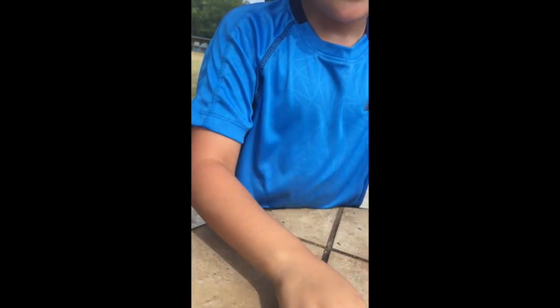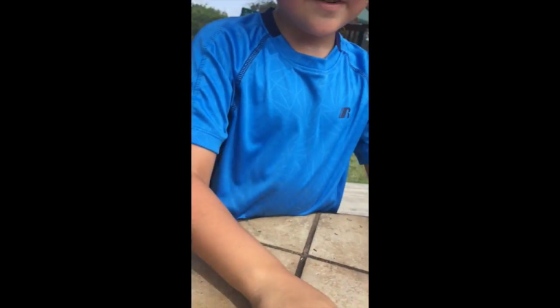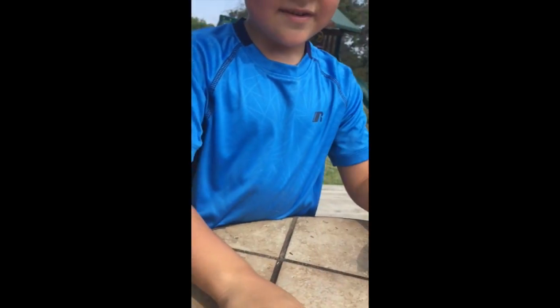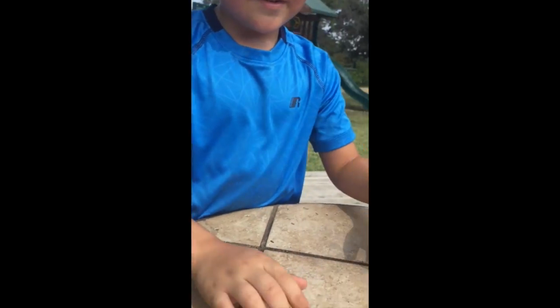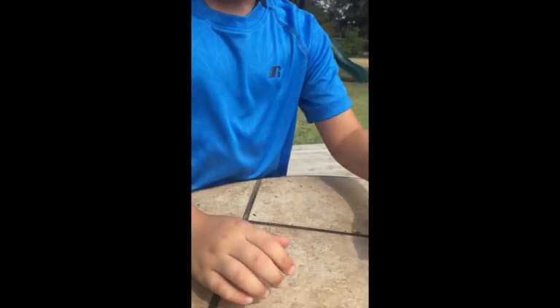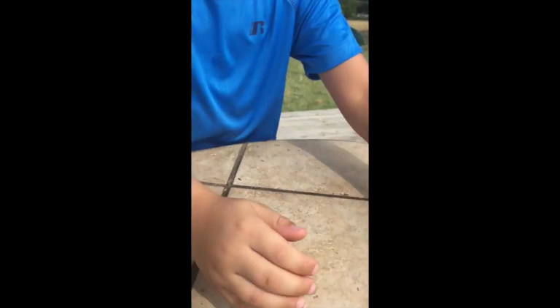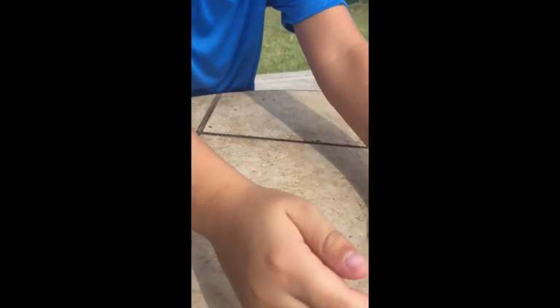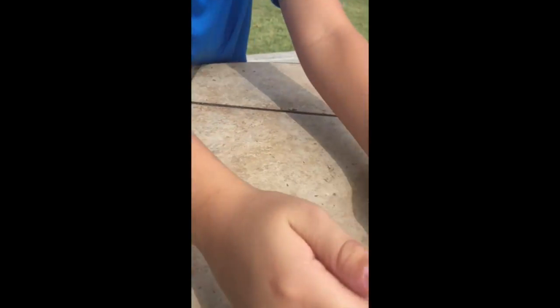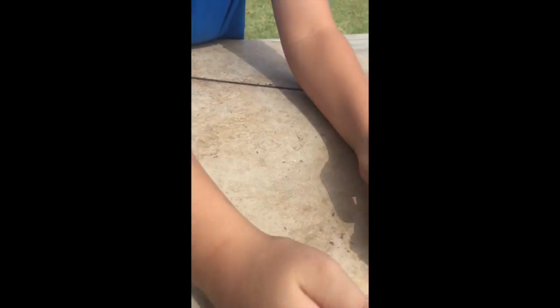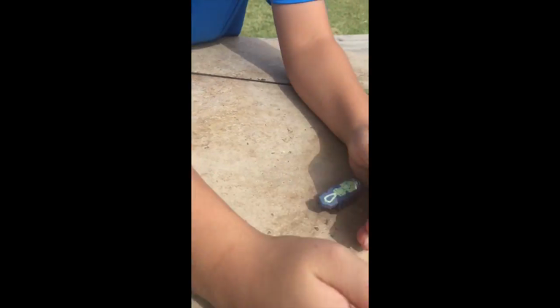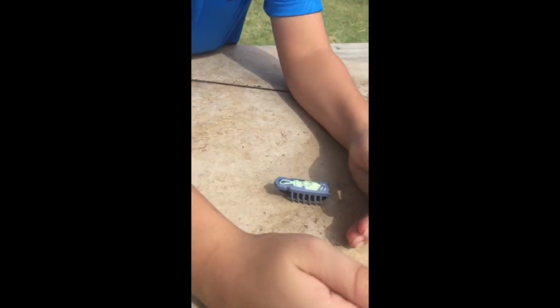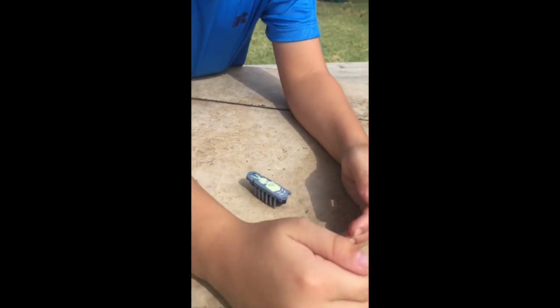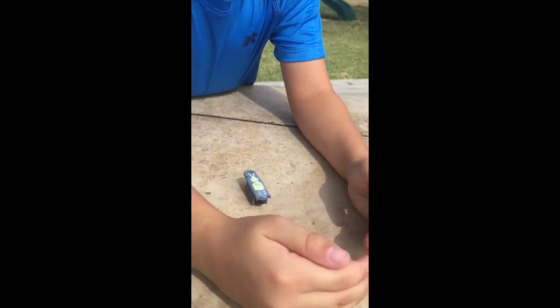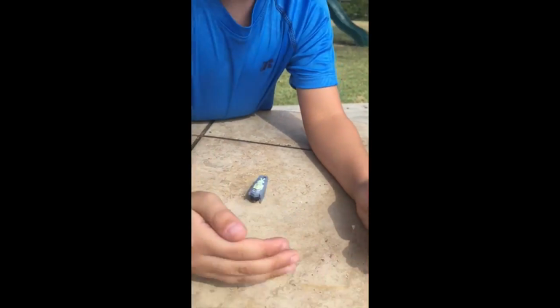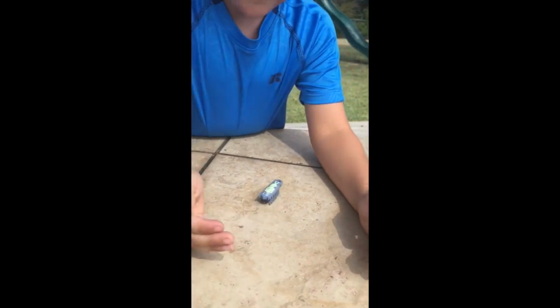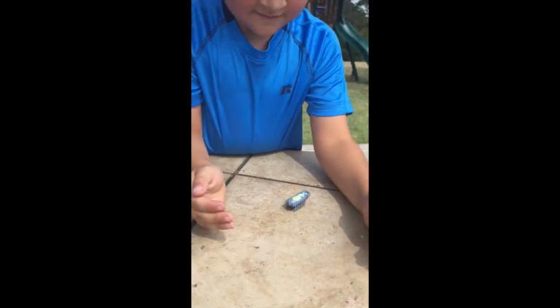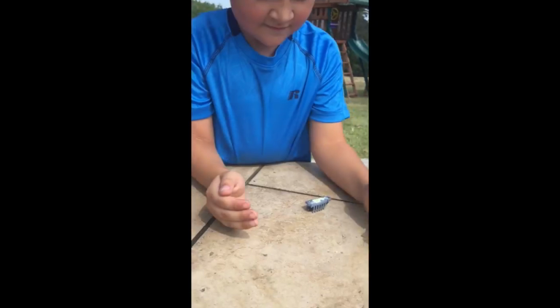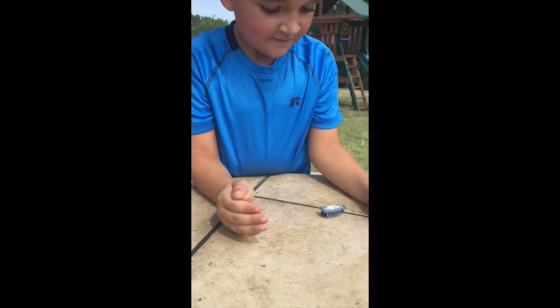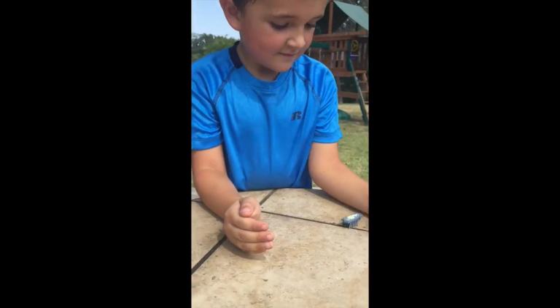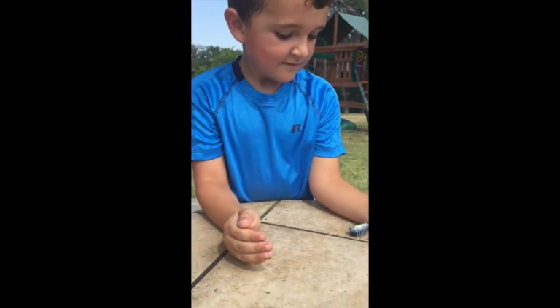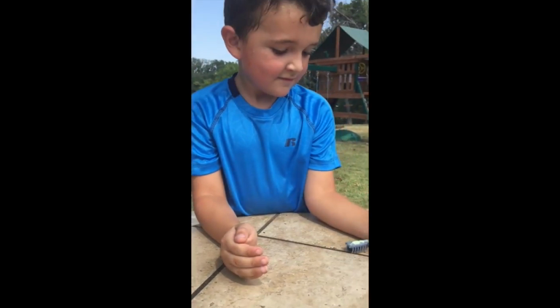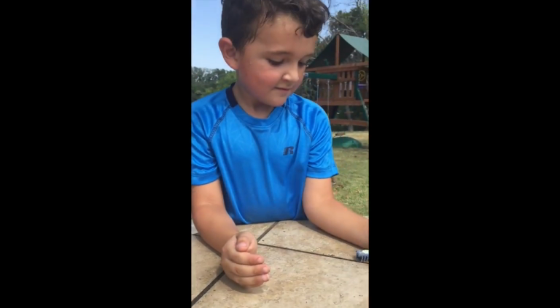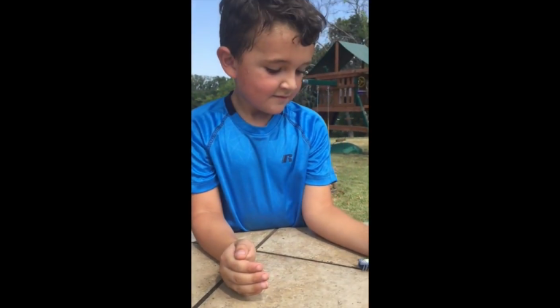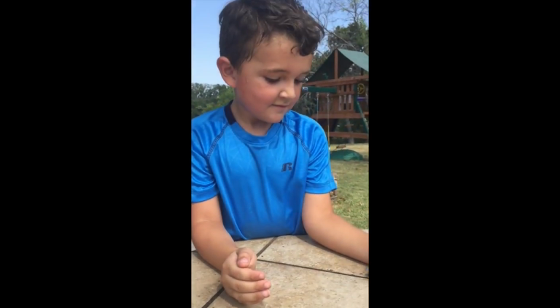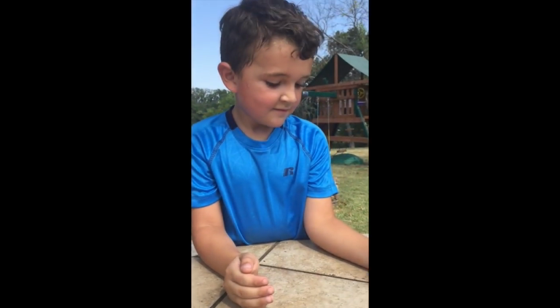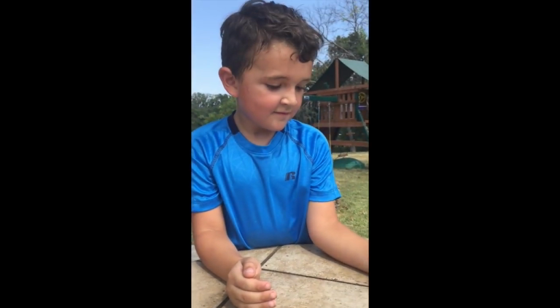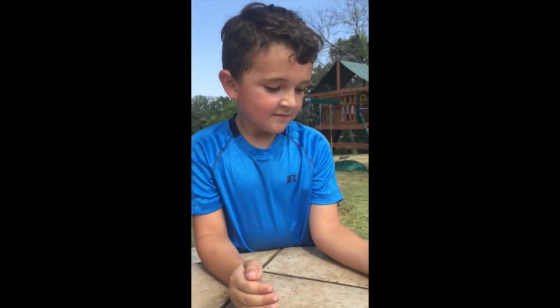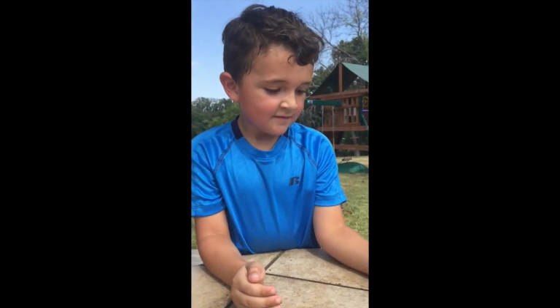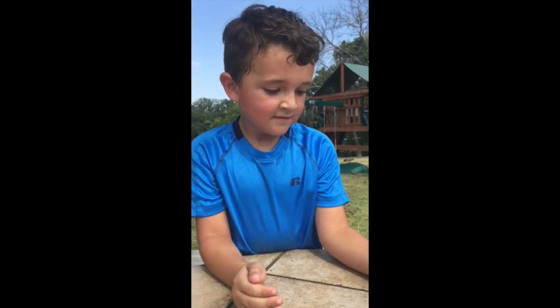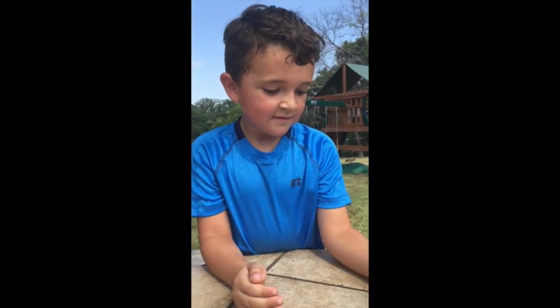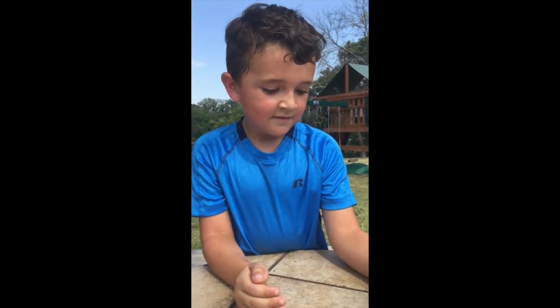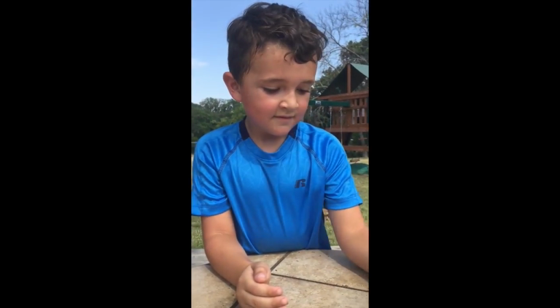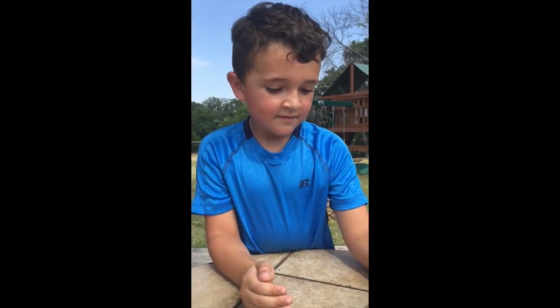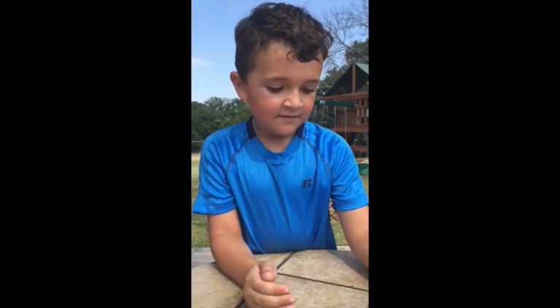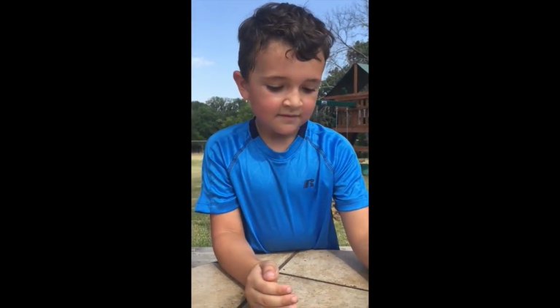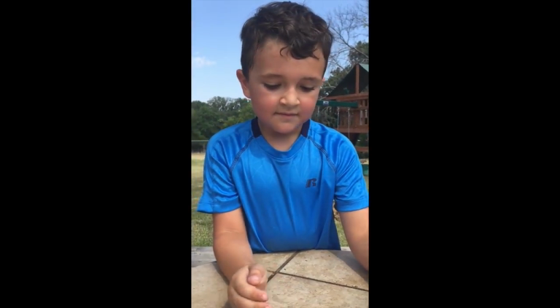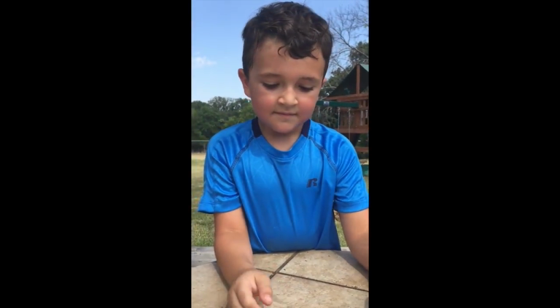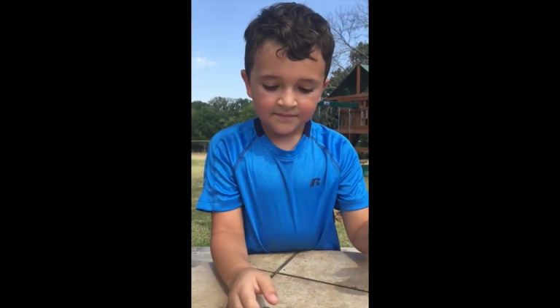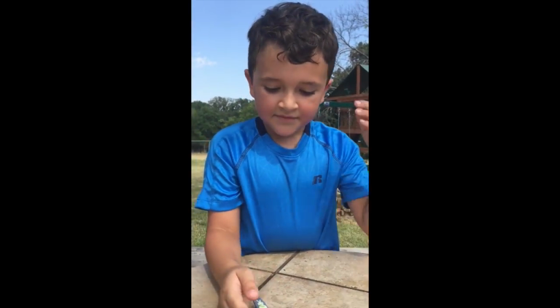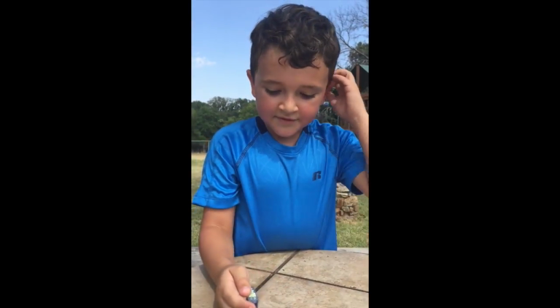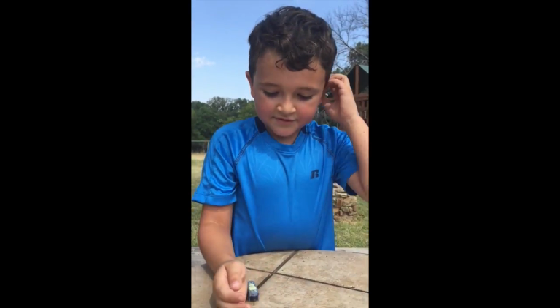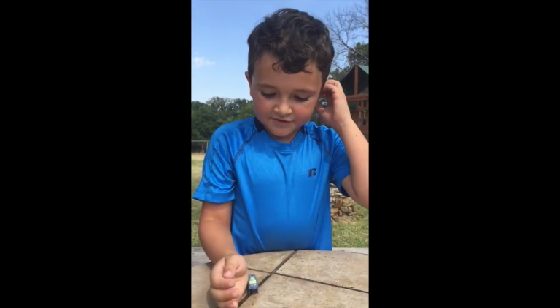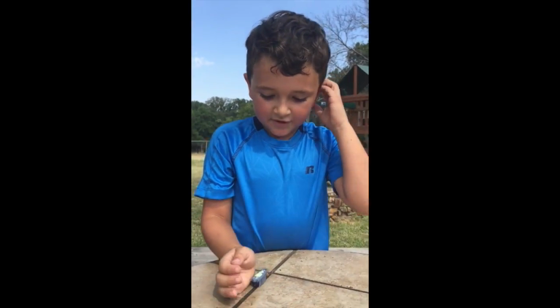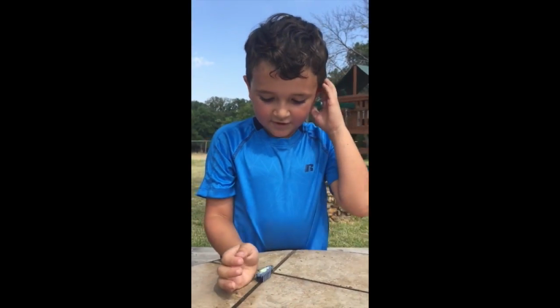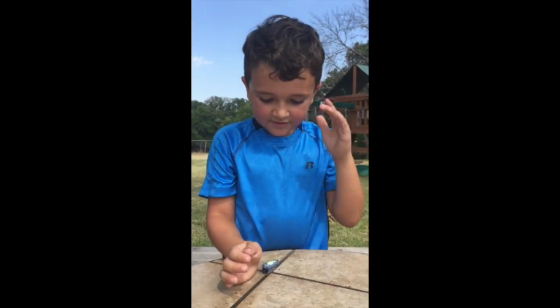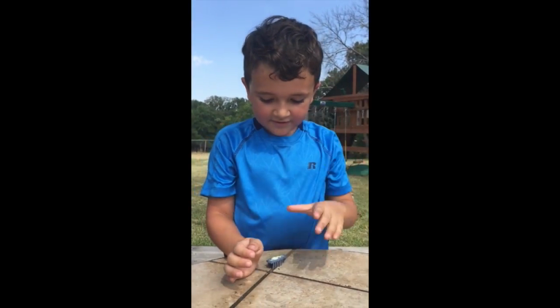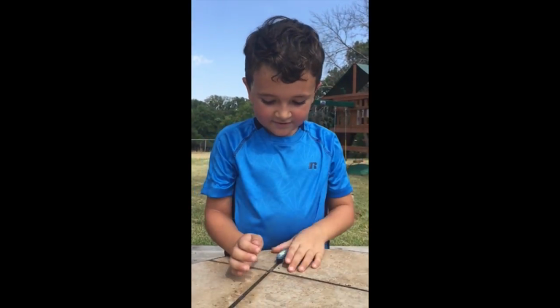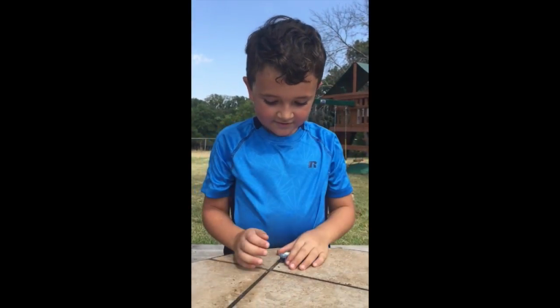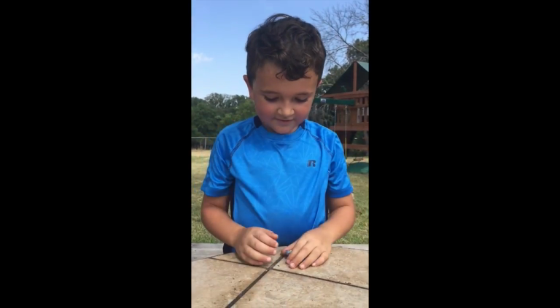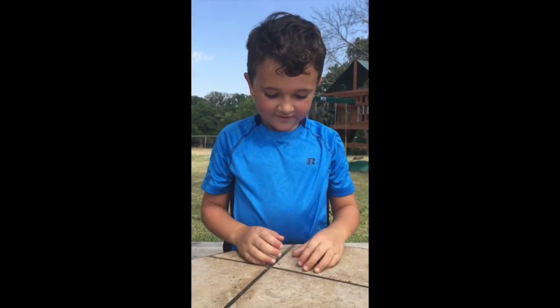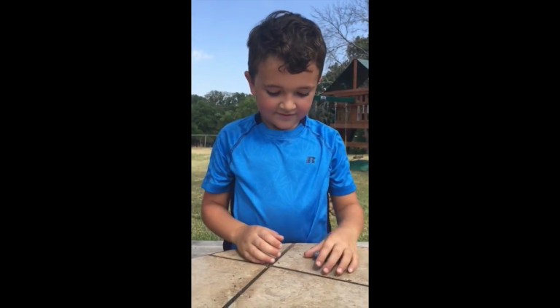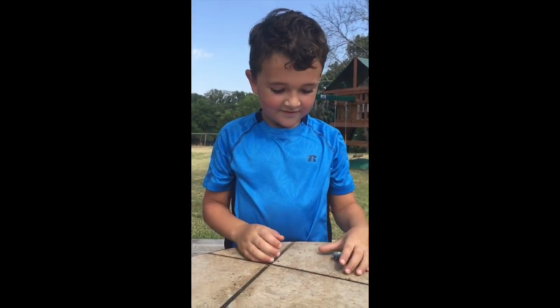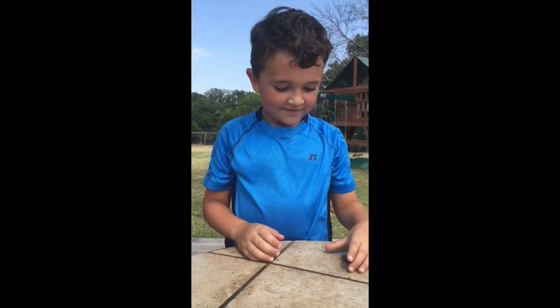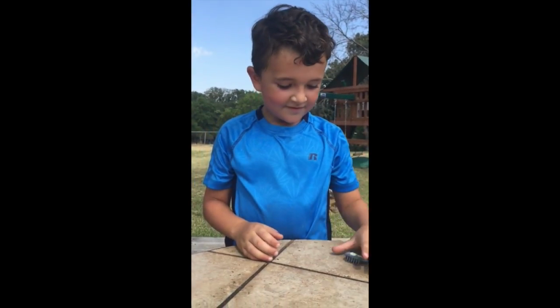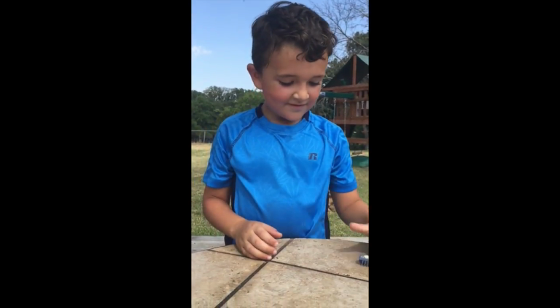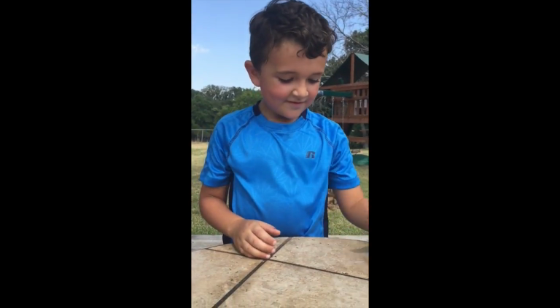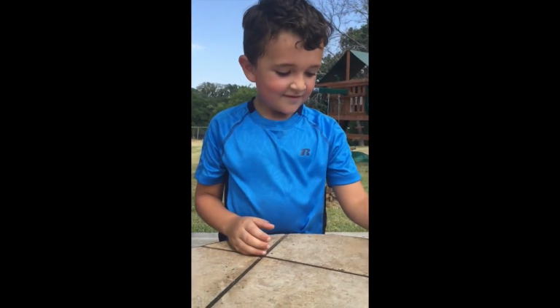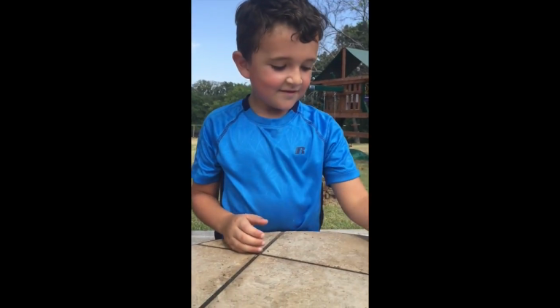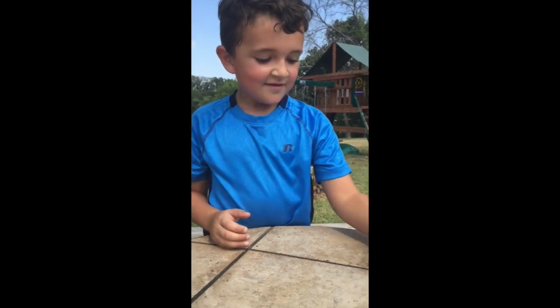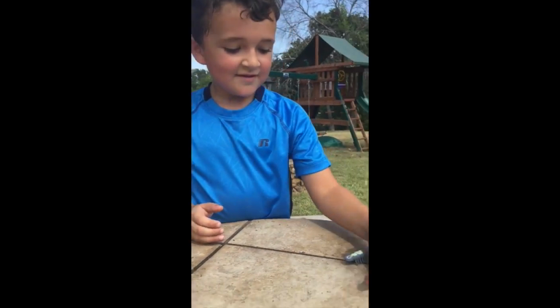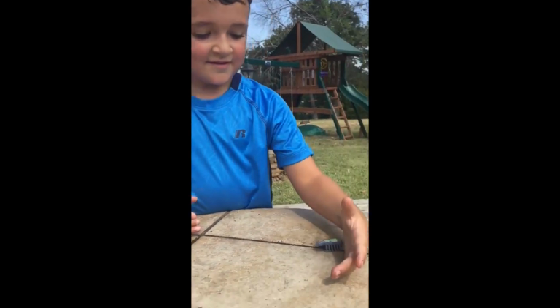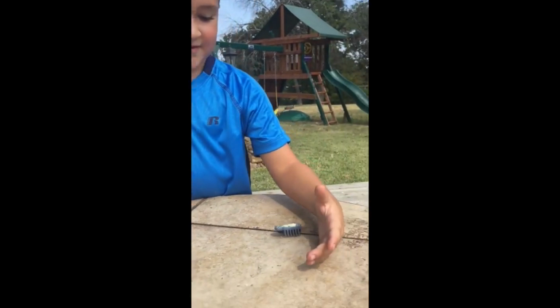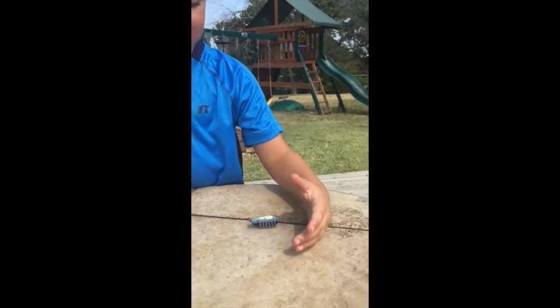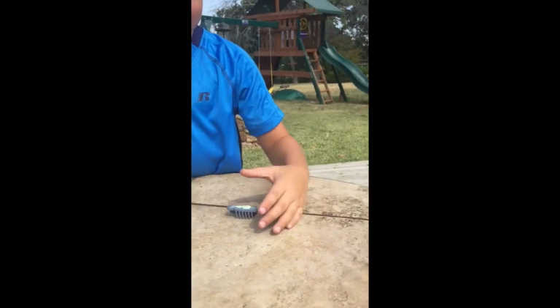Would you recommend this toy for other kids to buy? No. Sure. Dada, turn it at me.